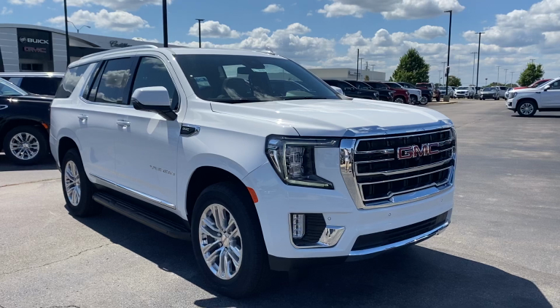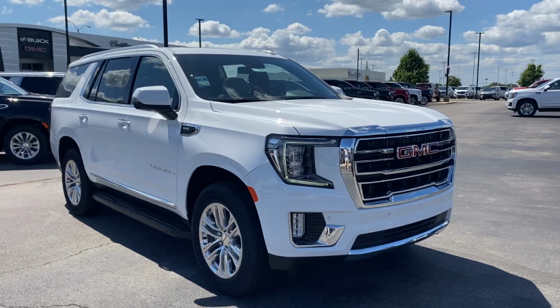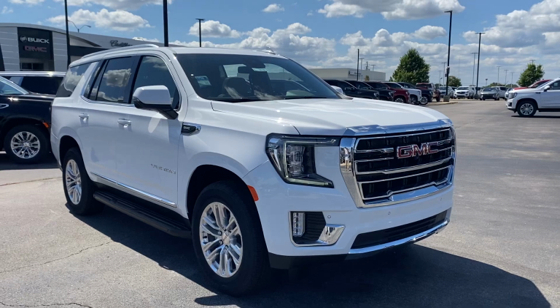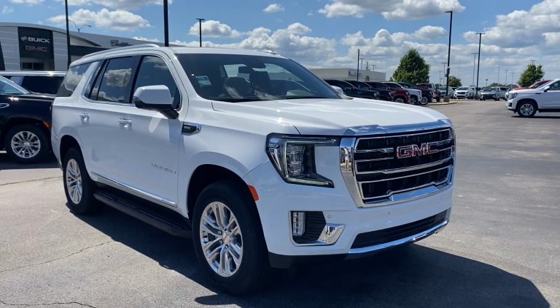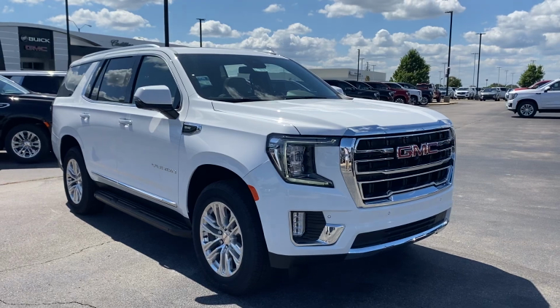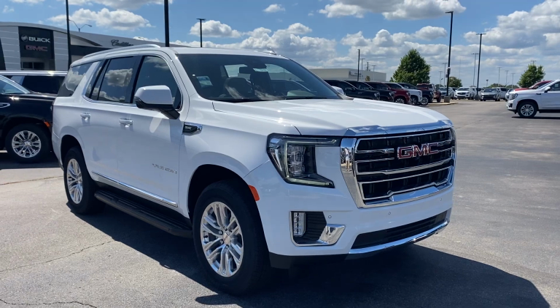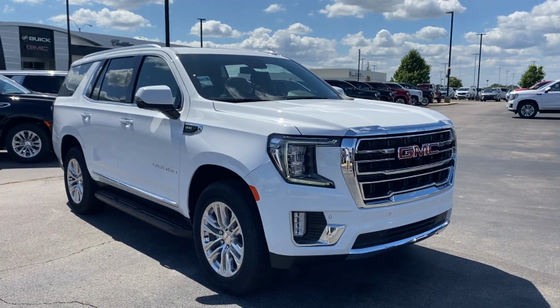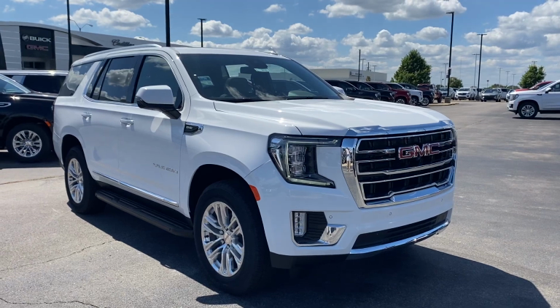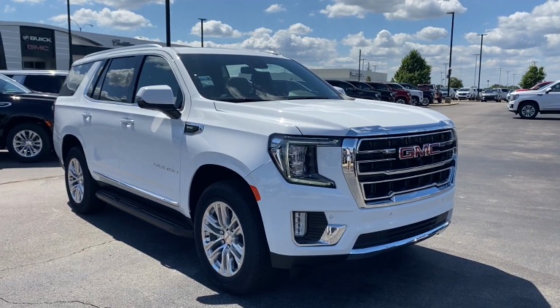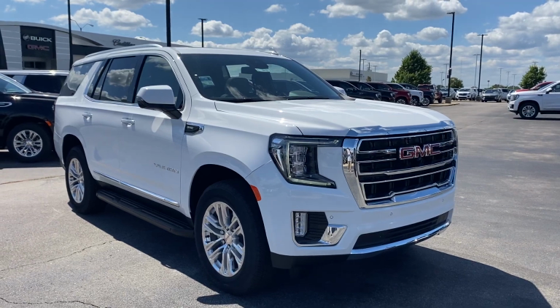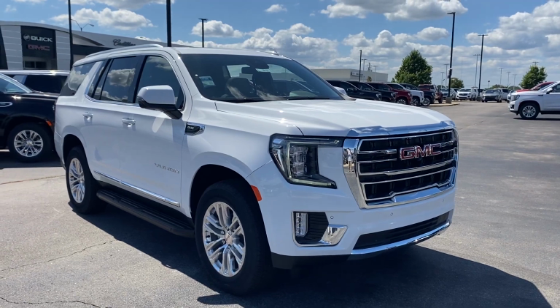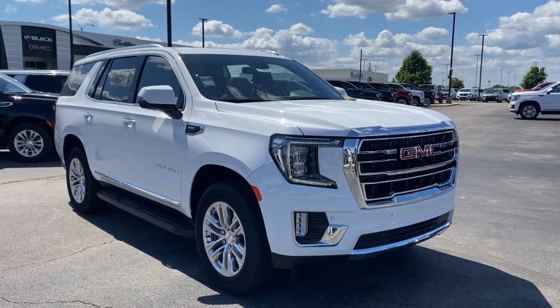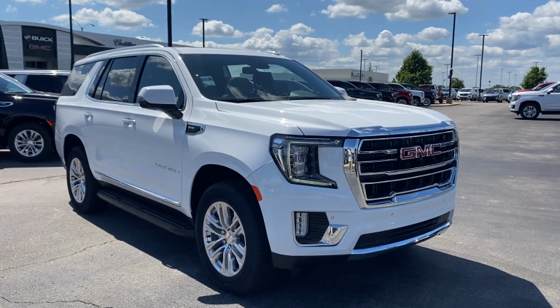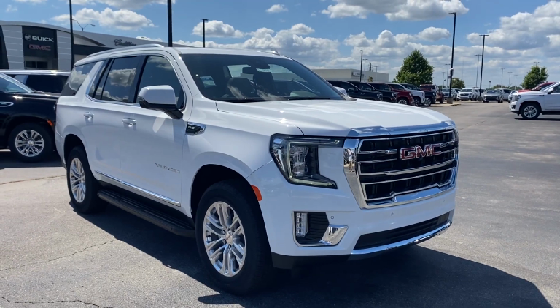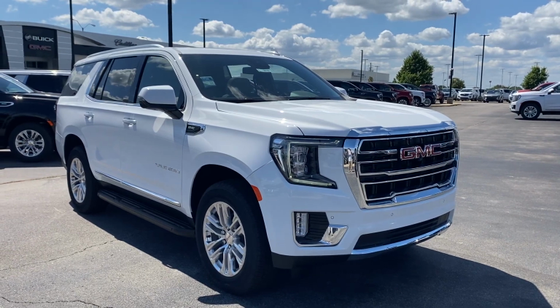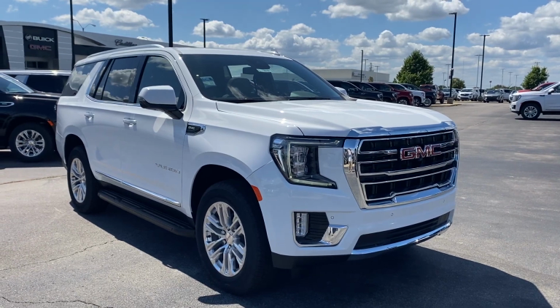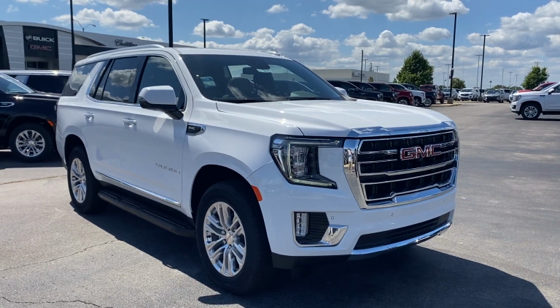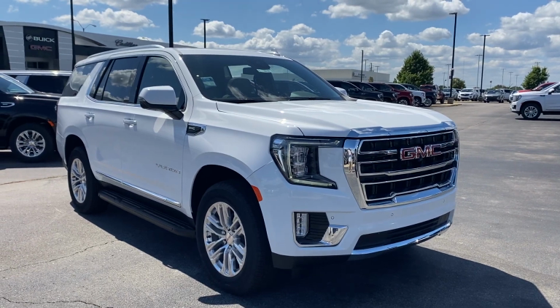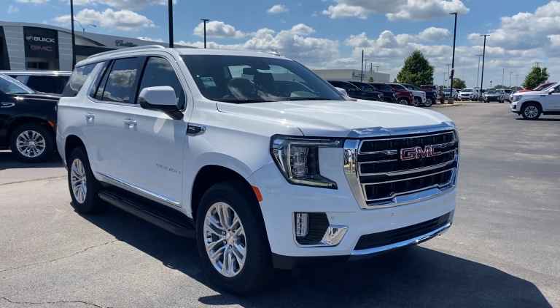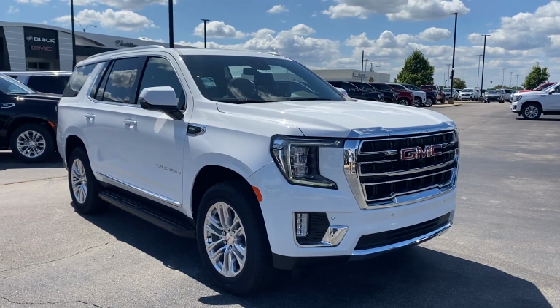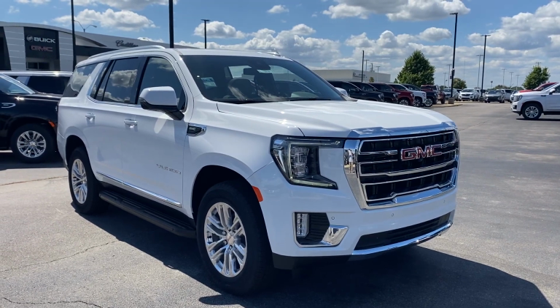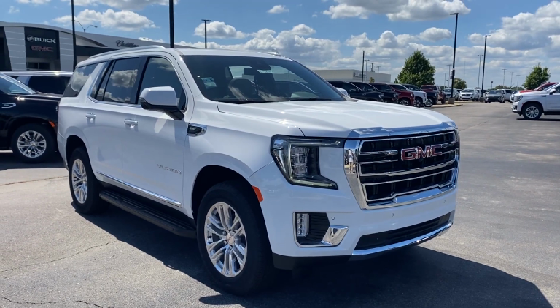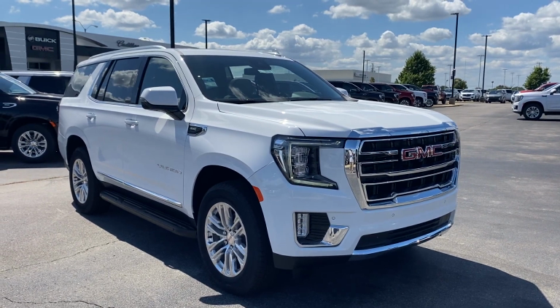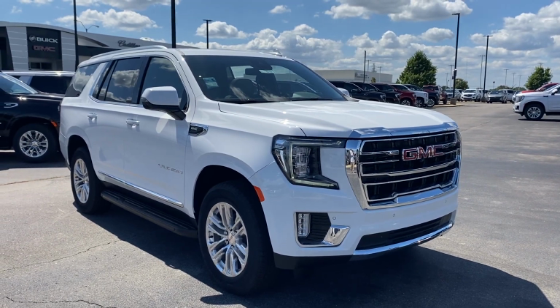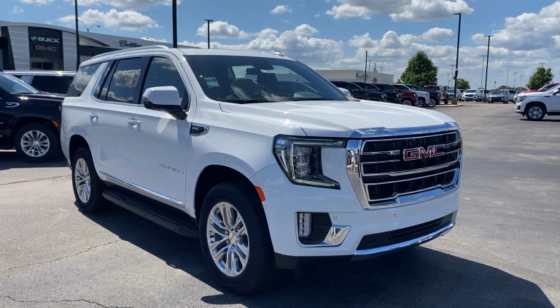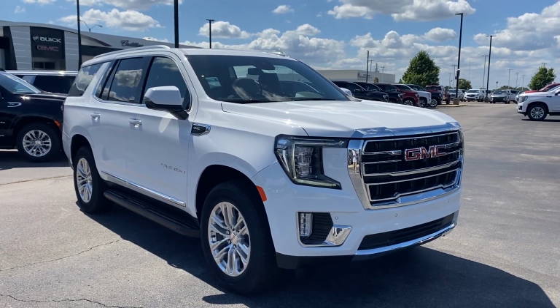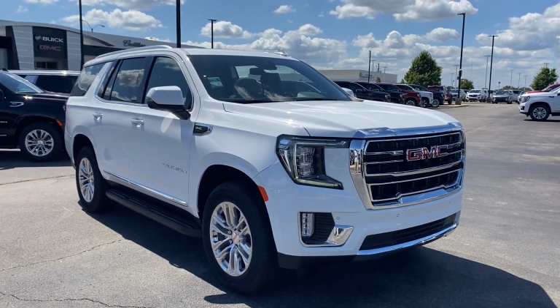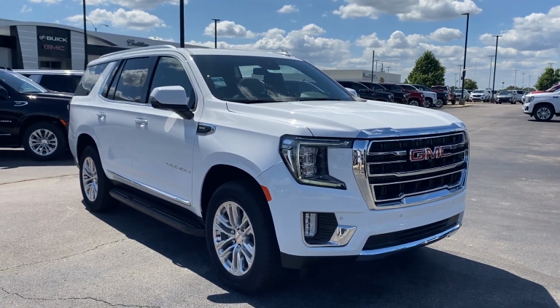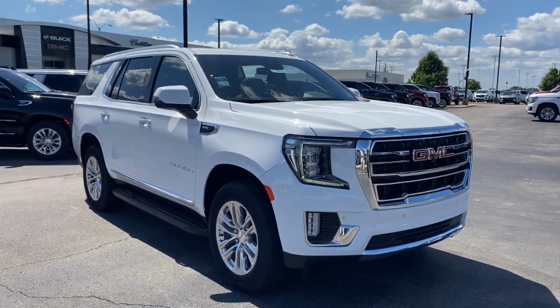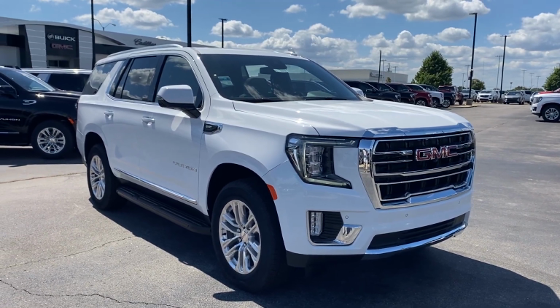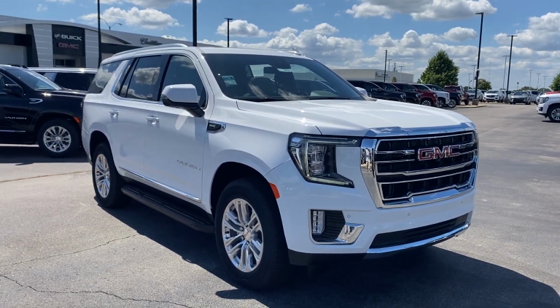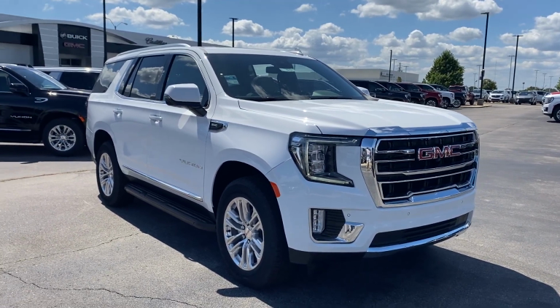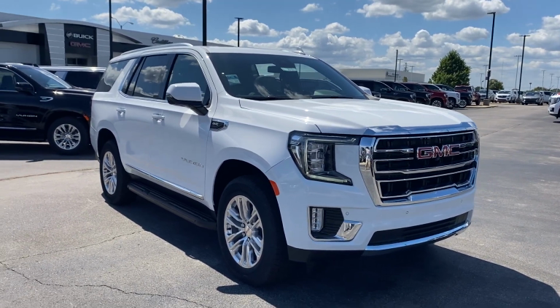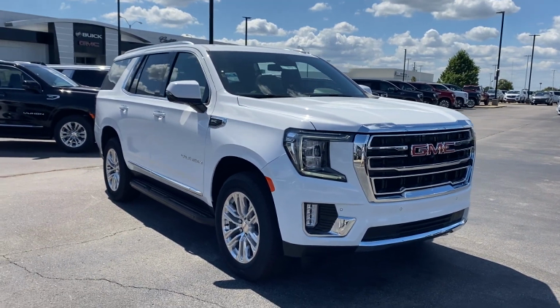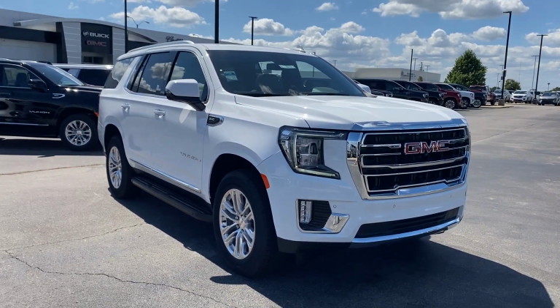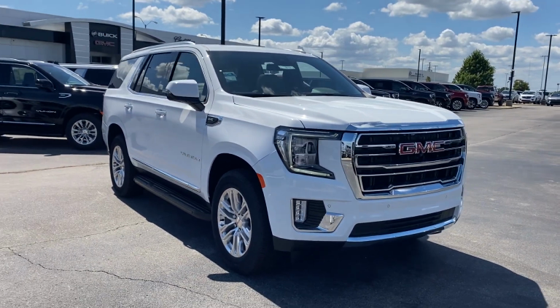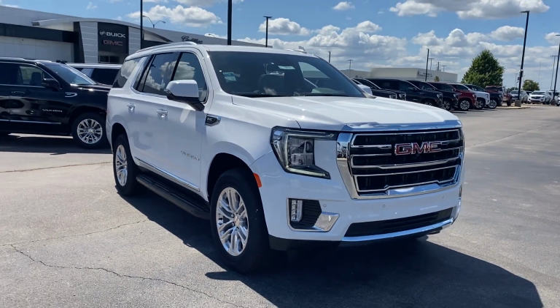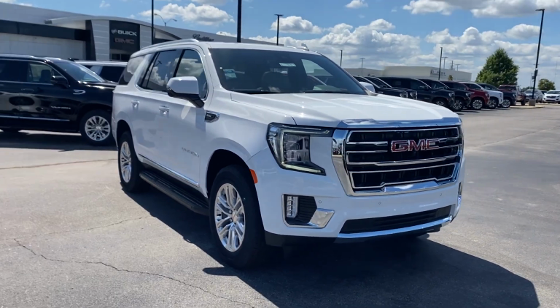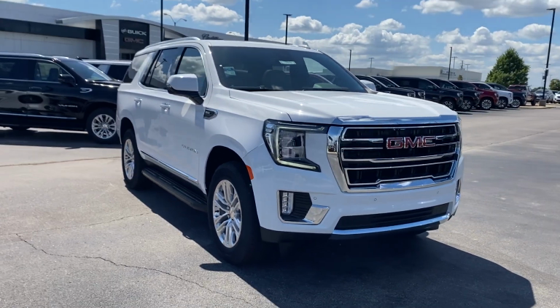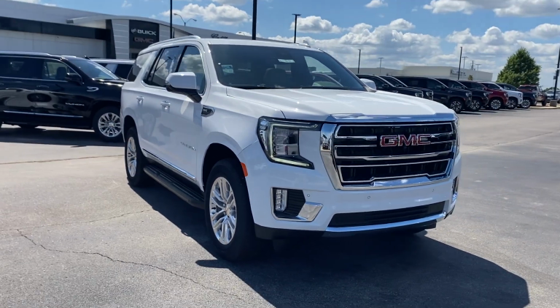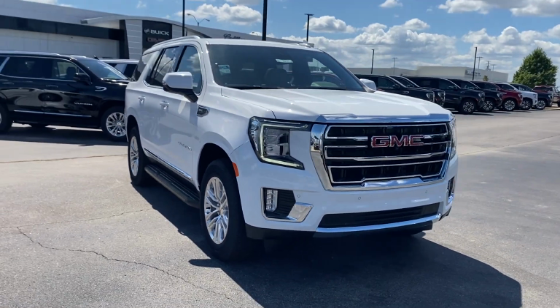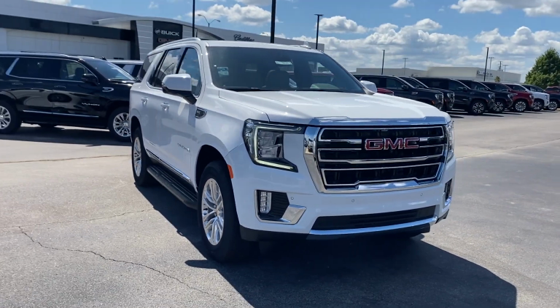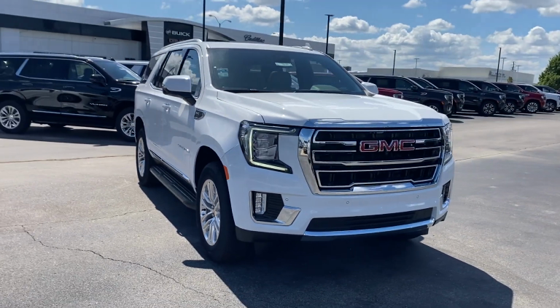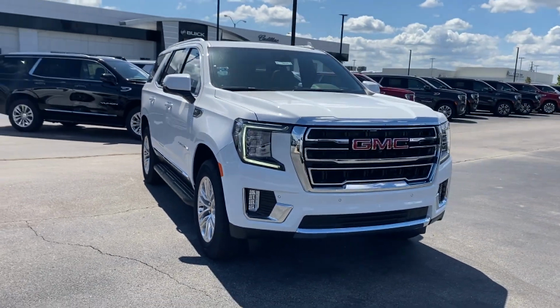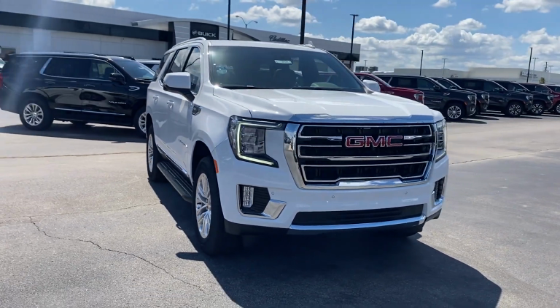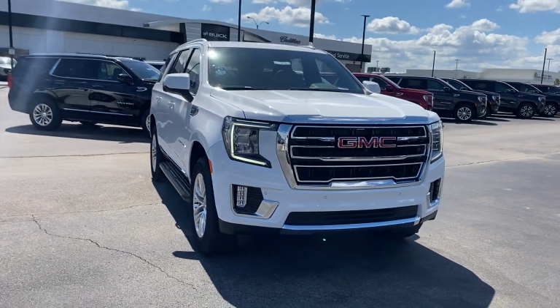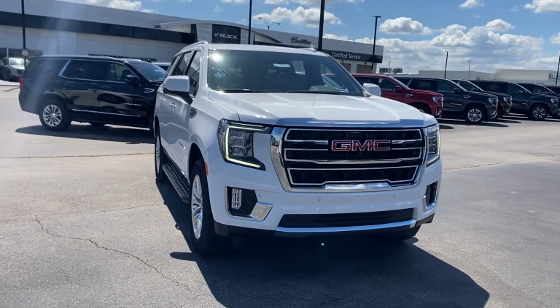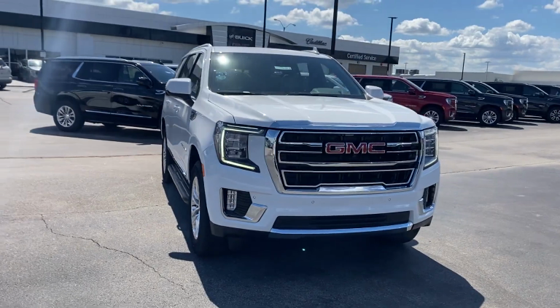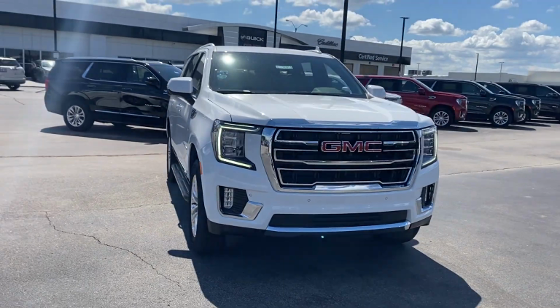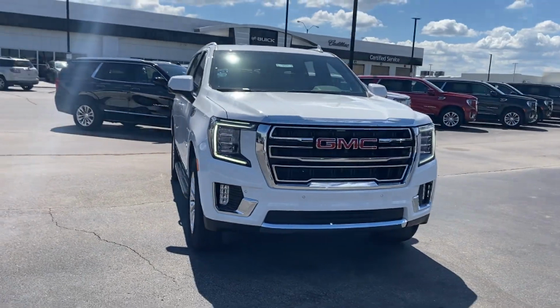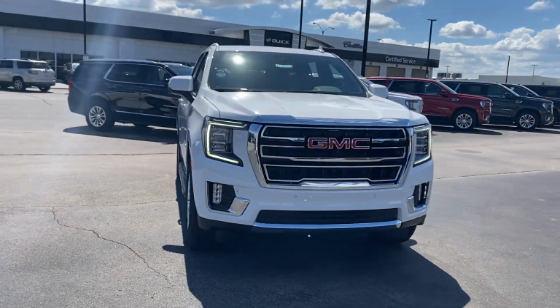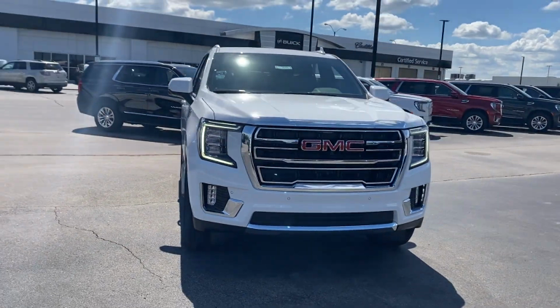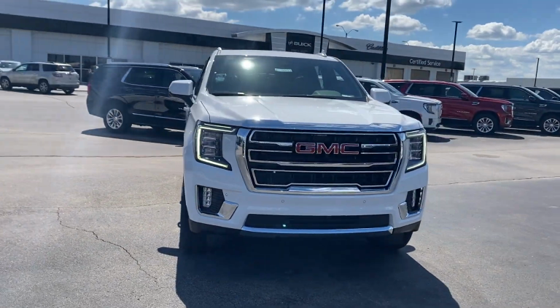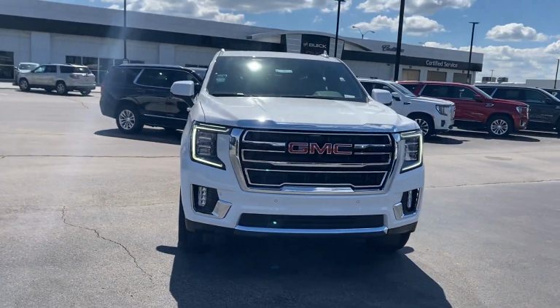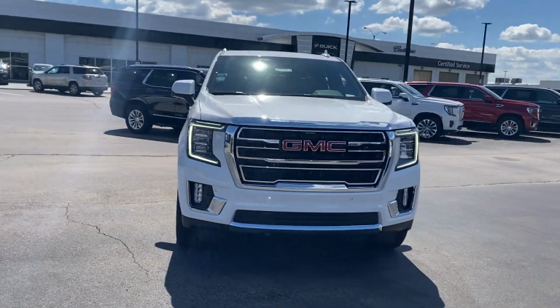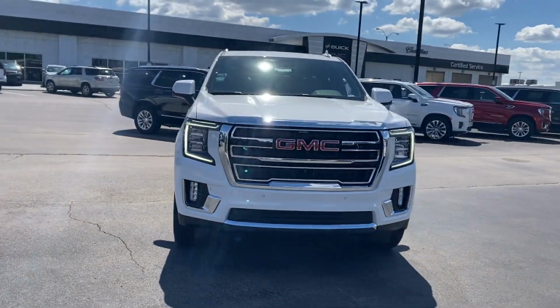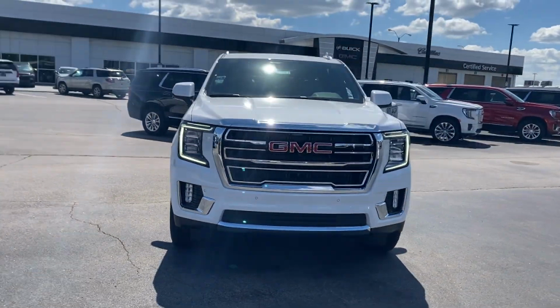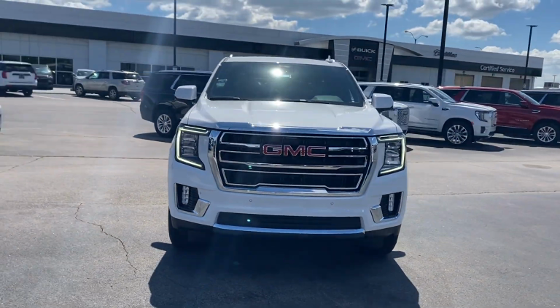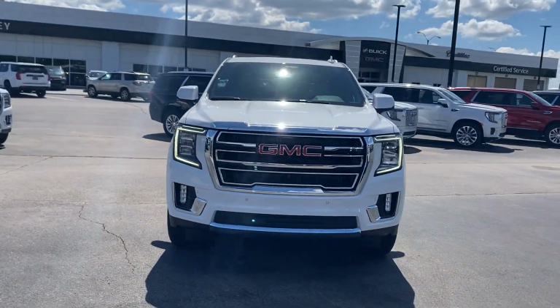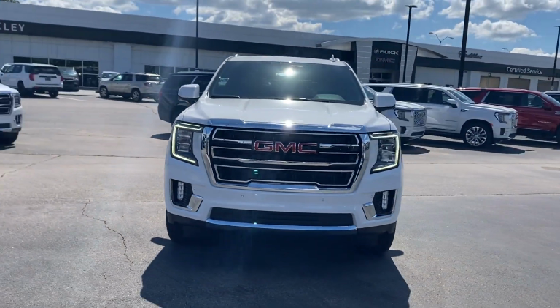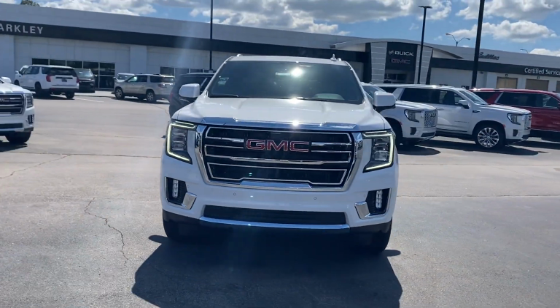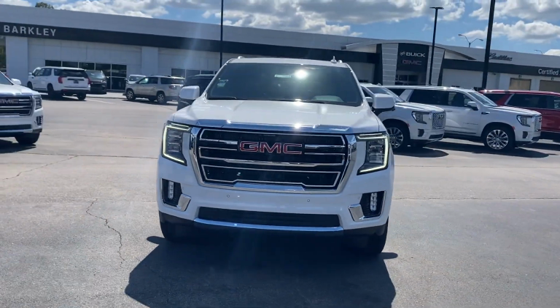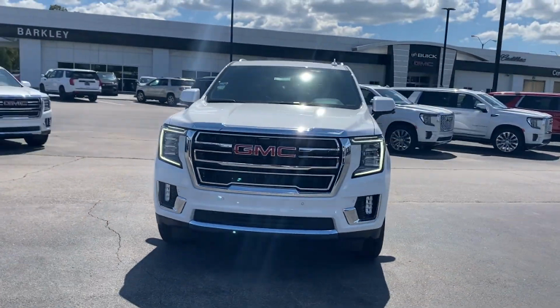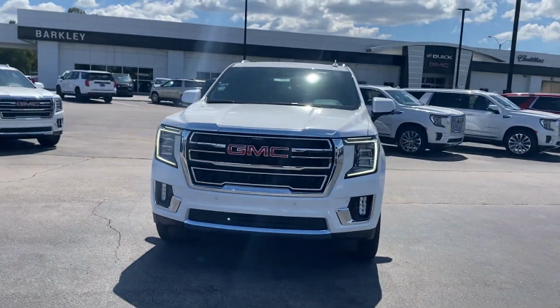2024 GMC Yukon. This SUV offers space as well as power and performance.